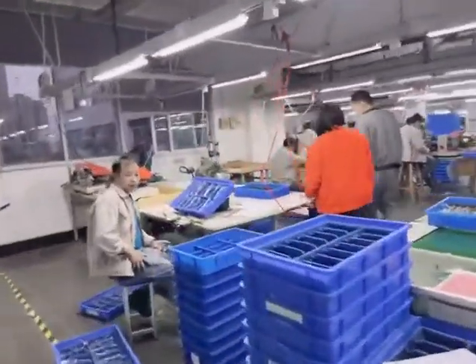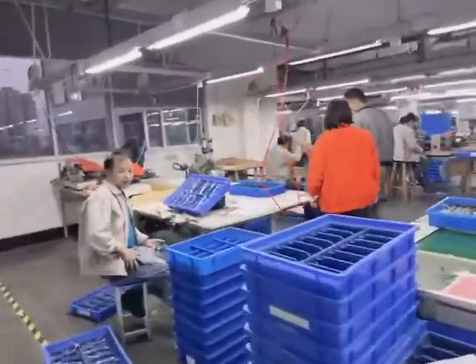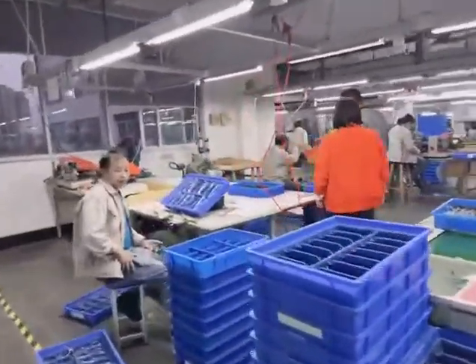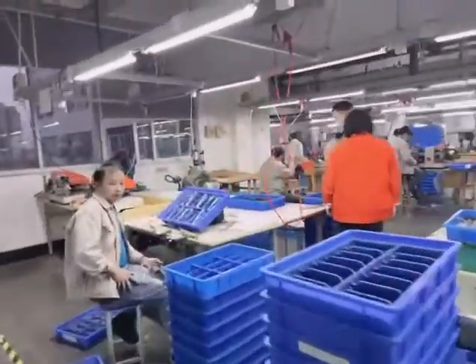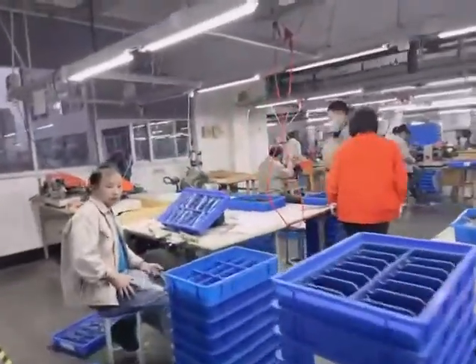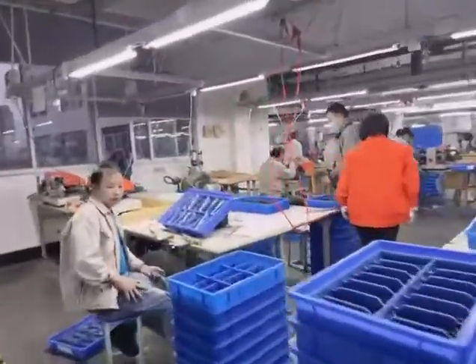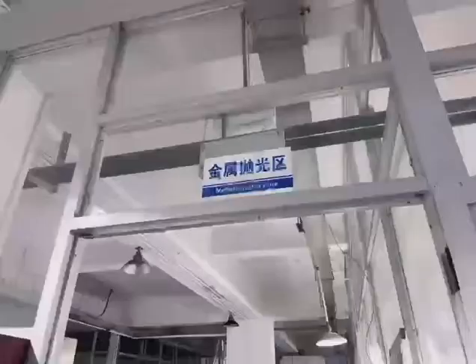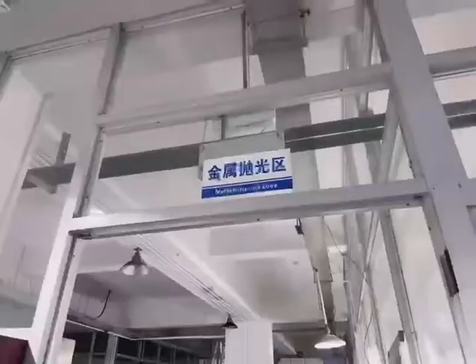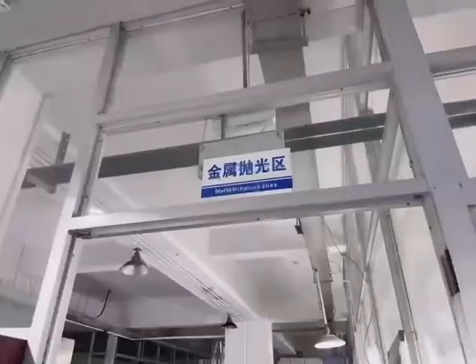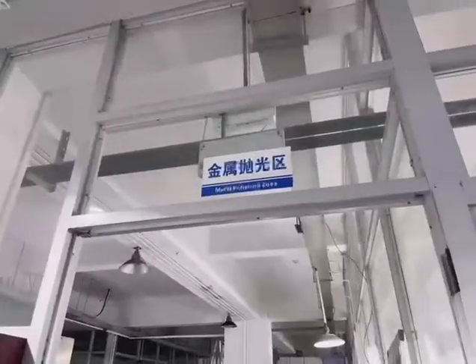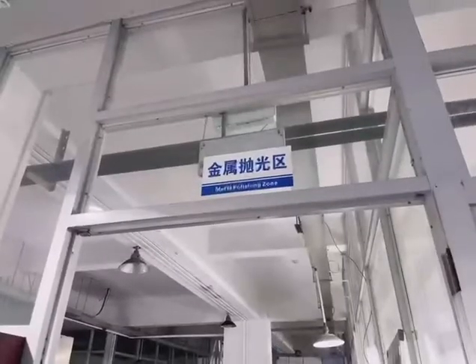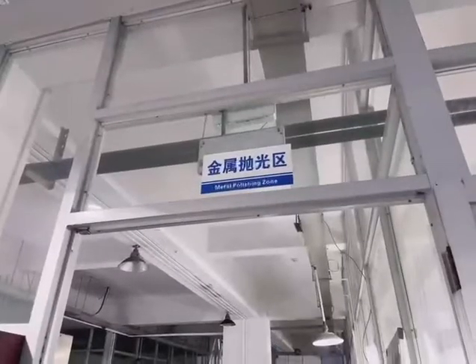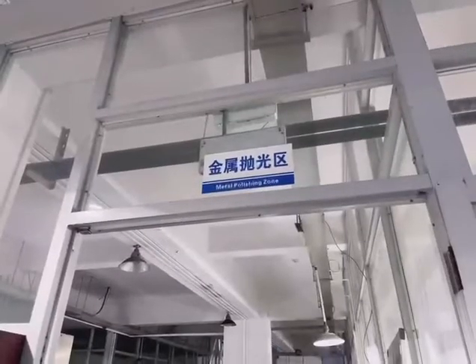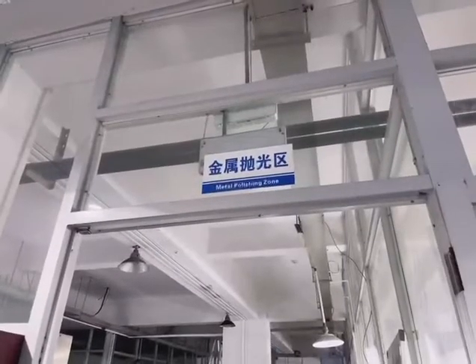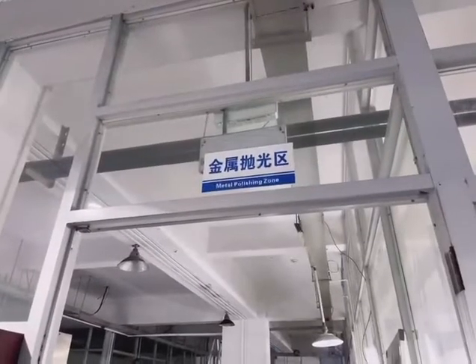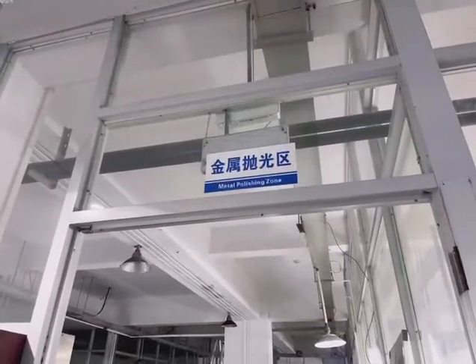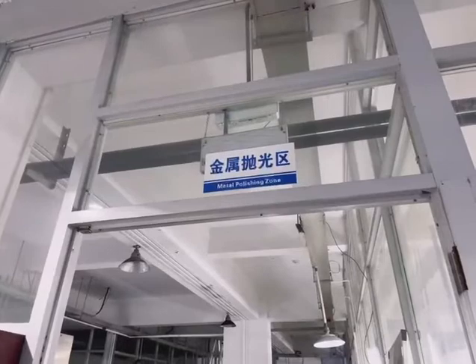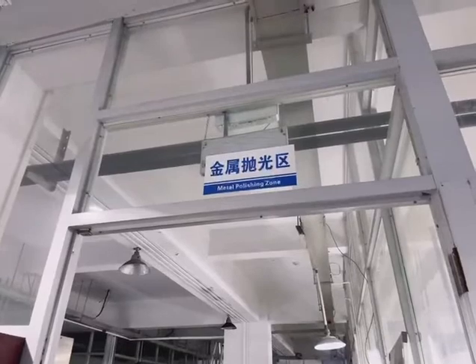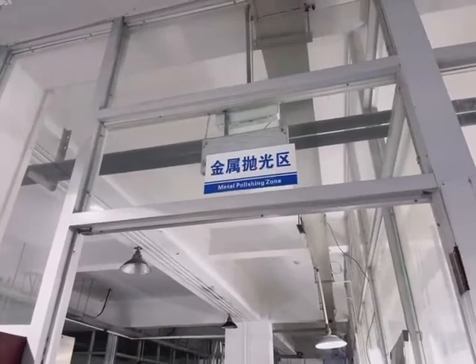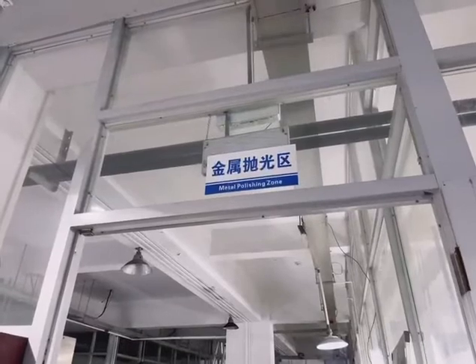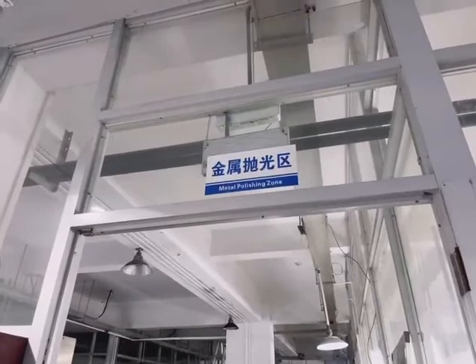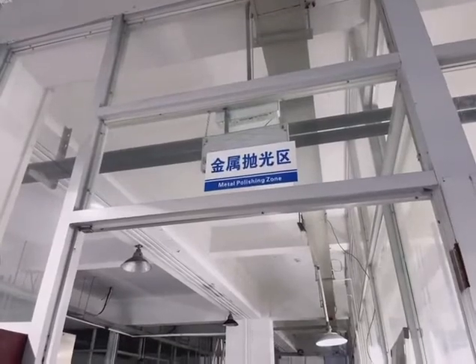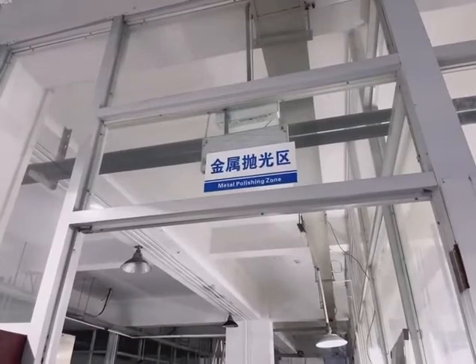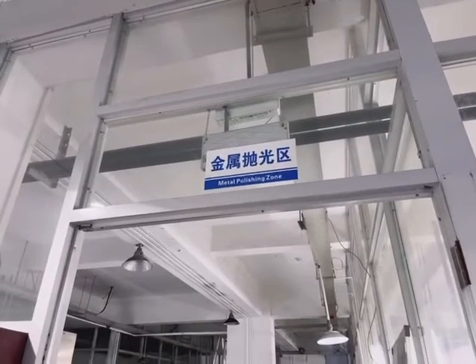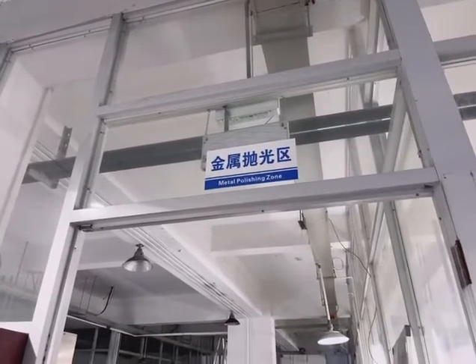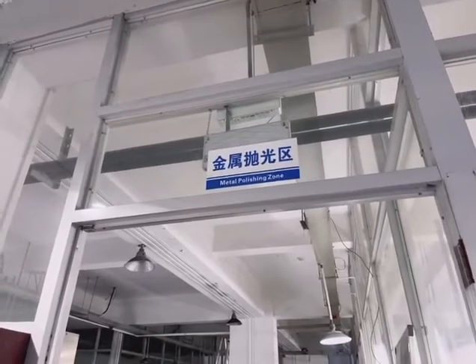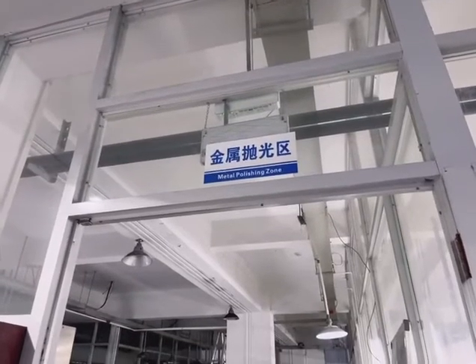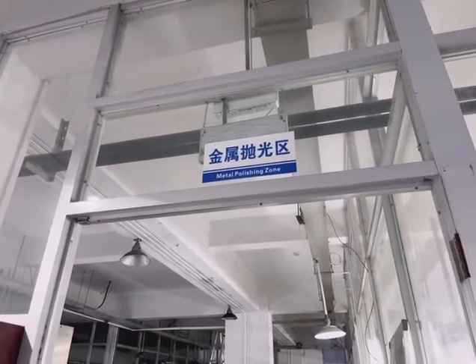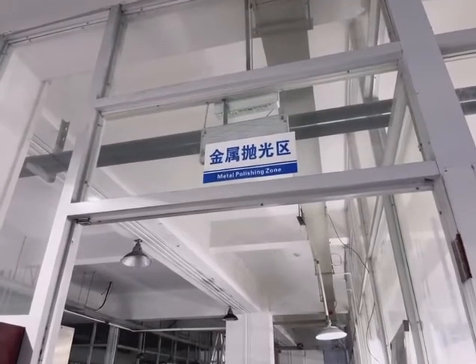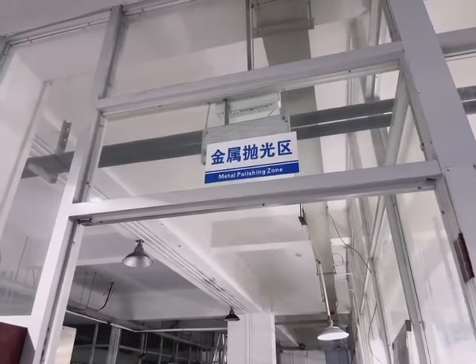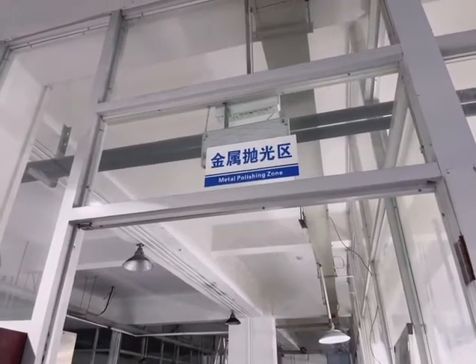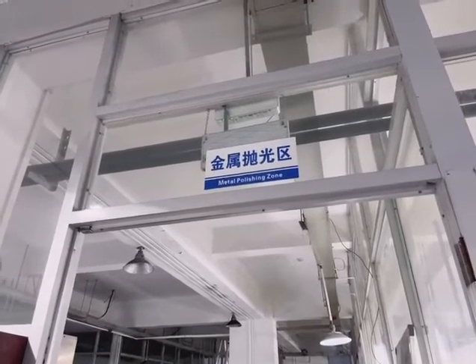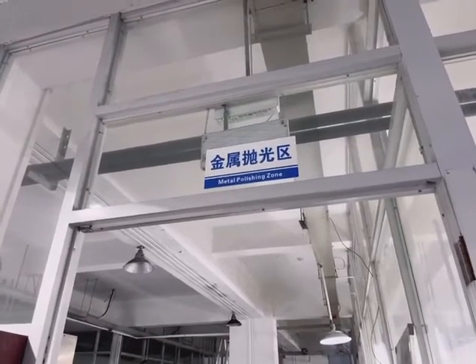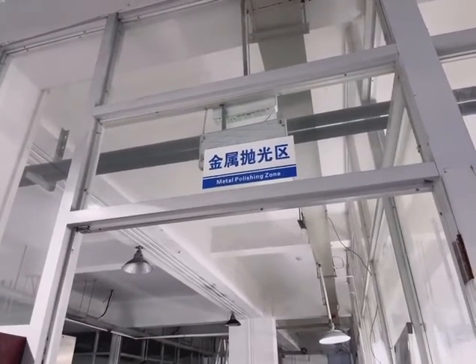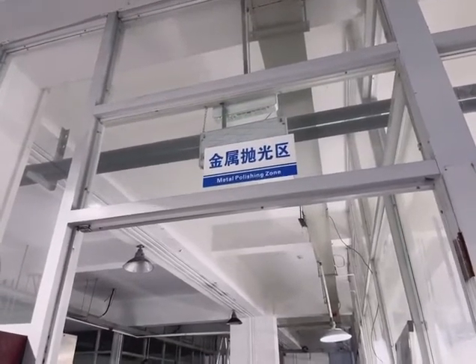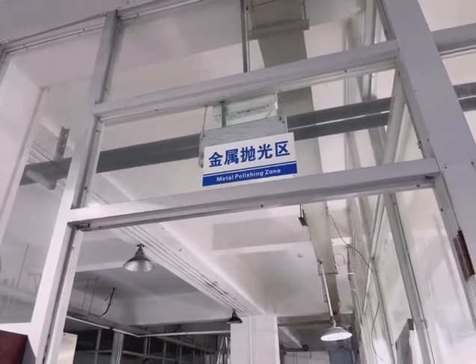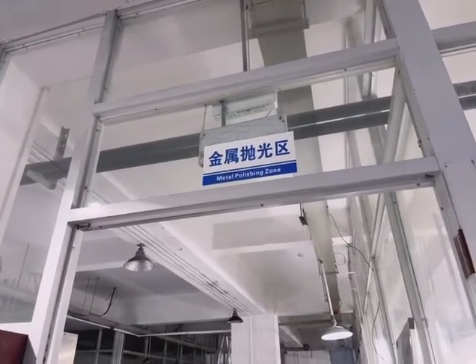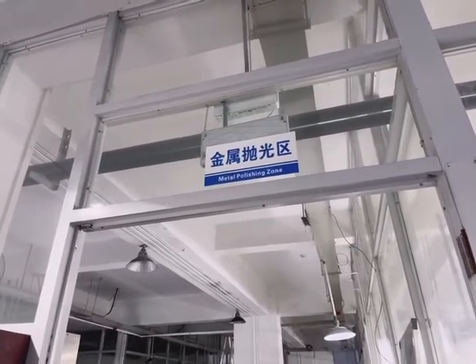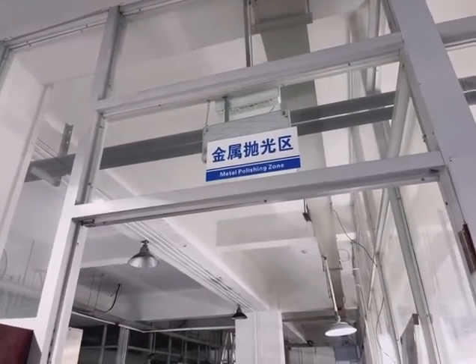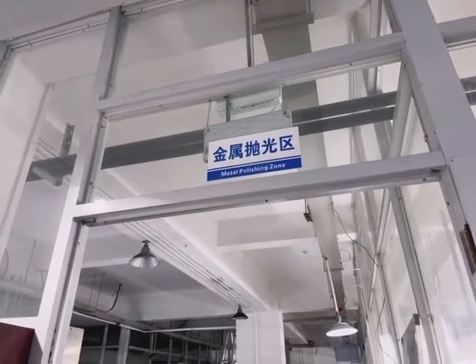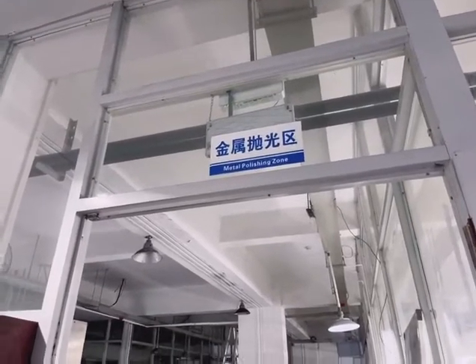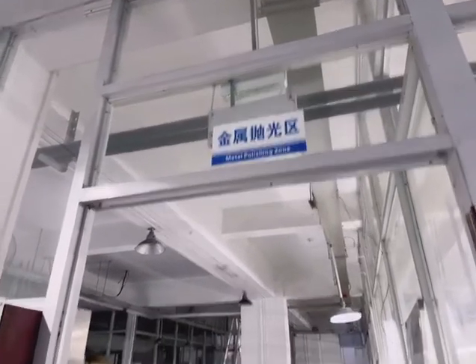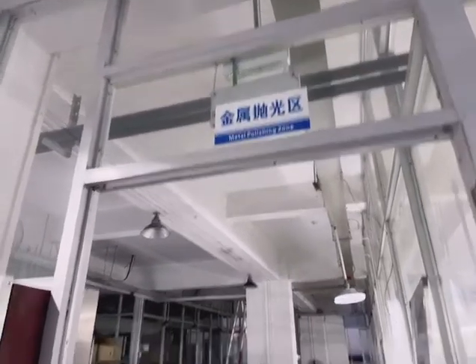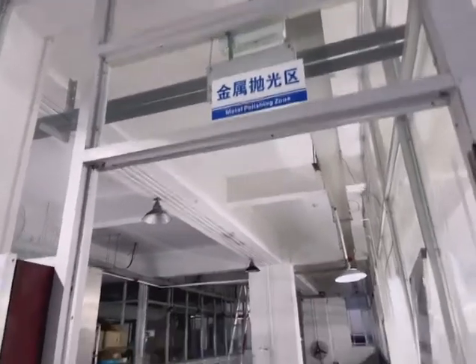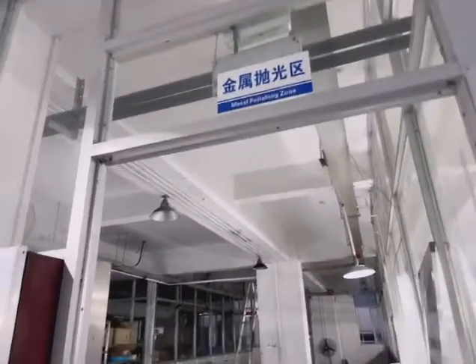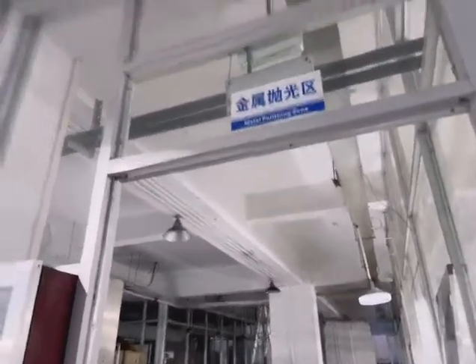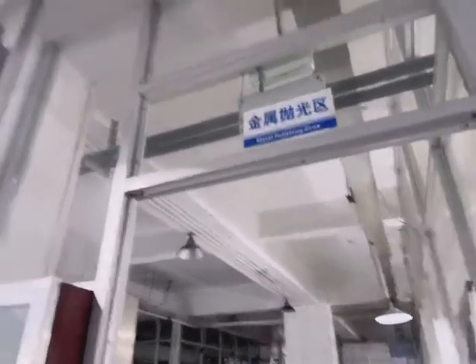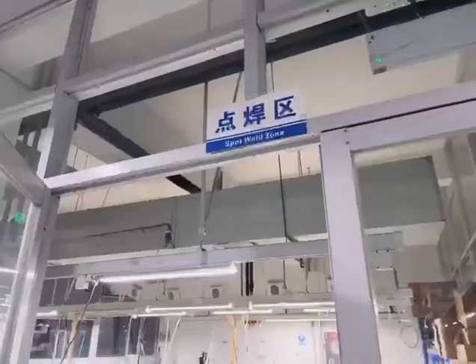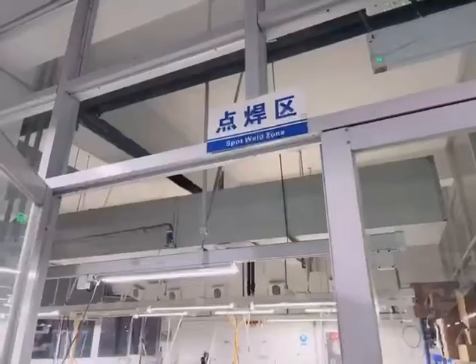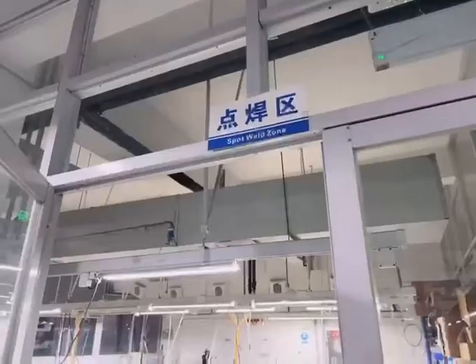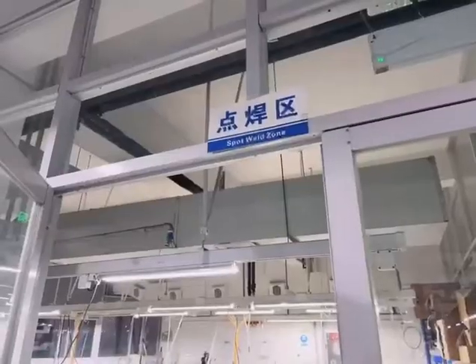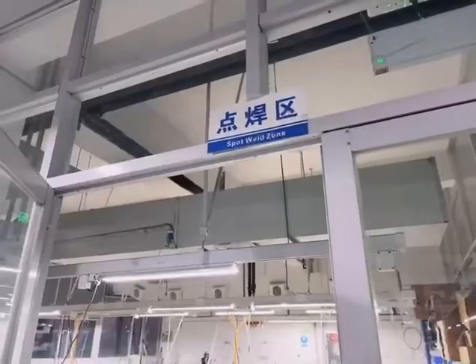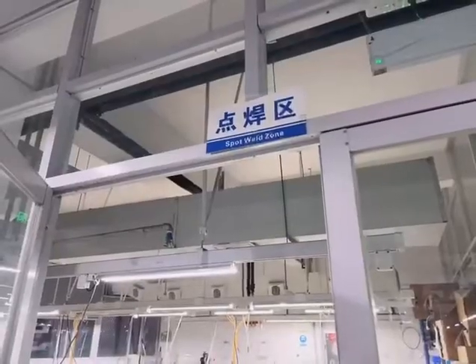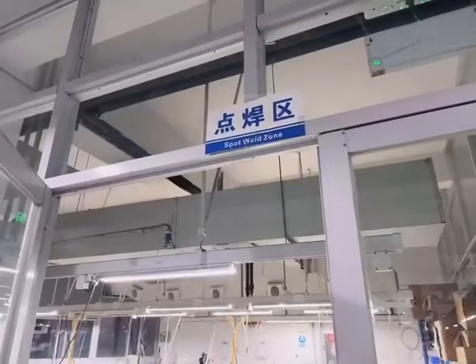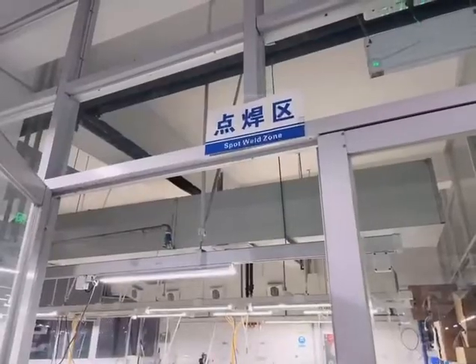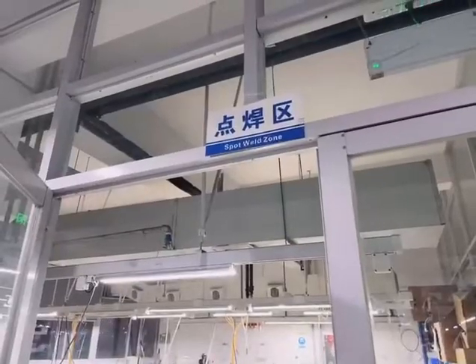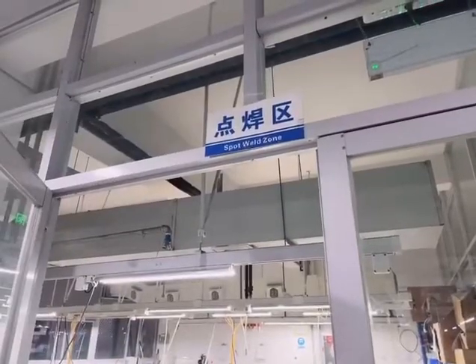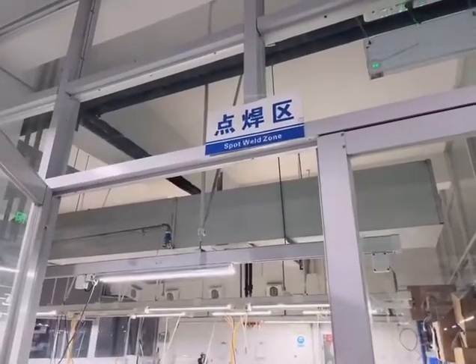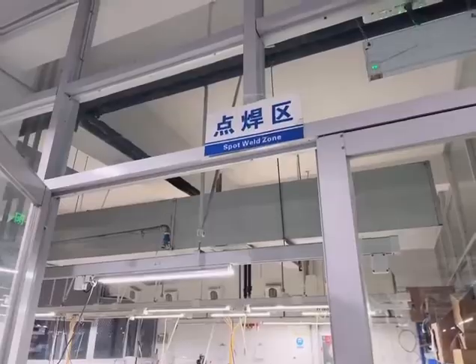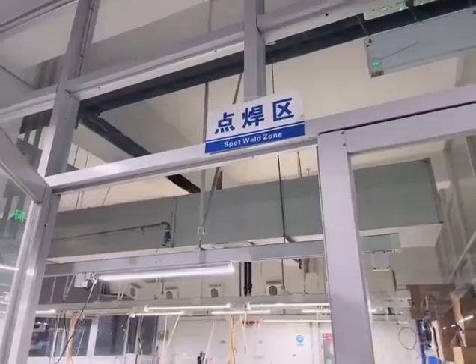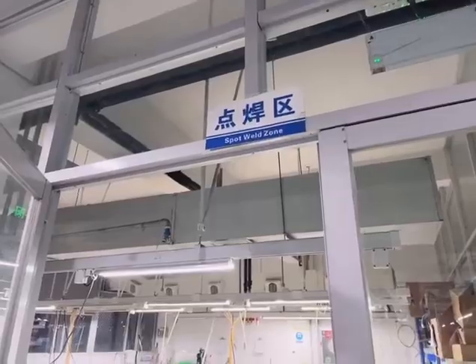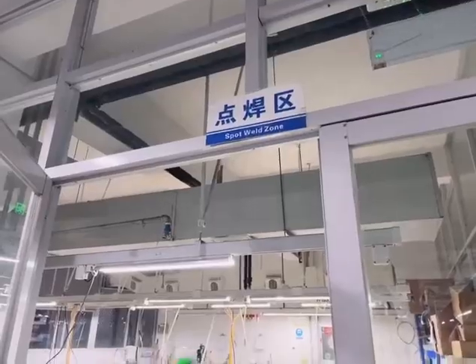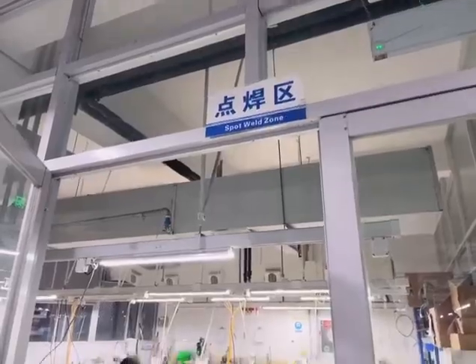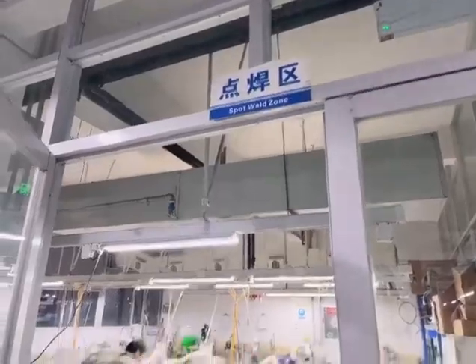This is our metal polishing zone for the combination items, and the spot weld zone.